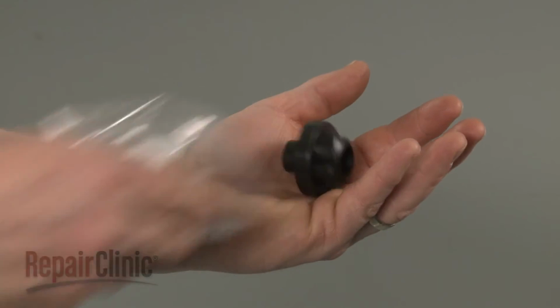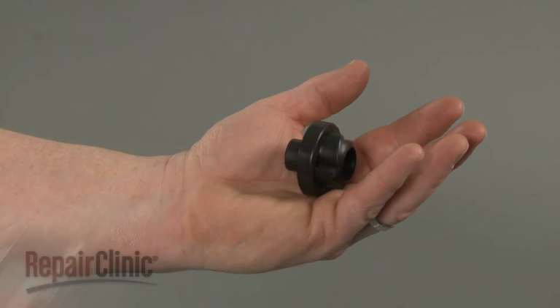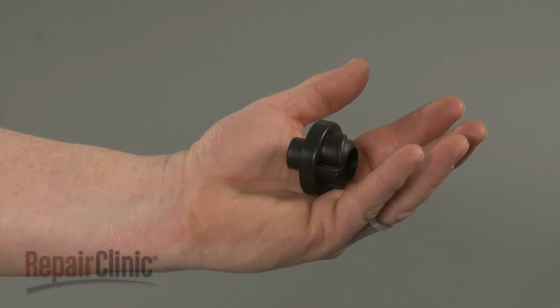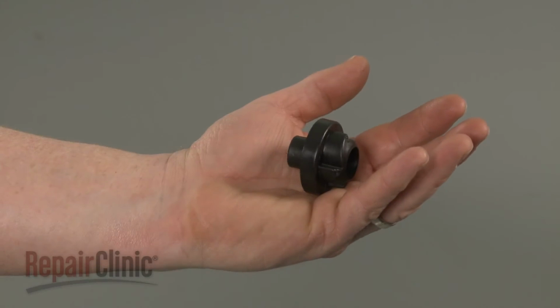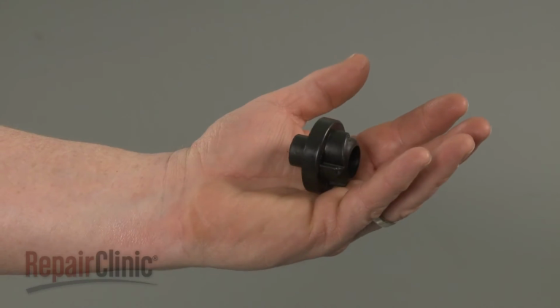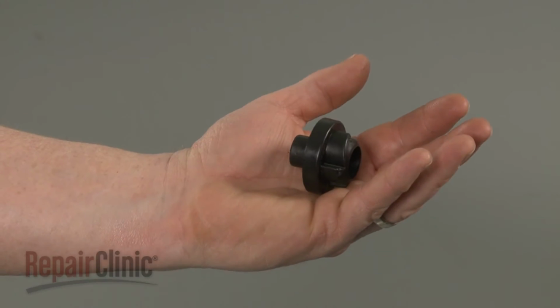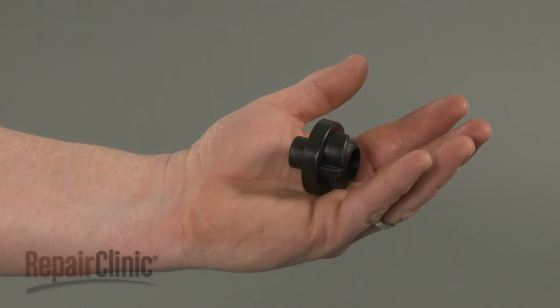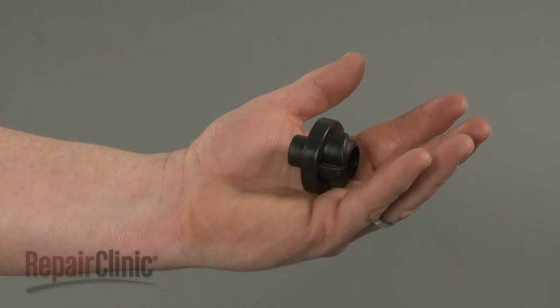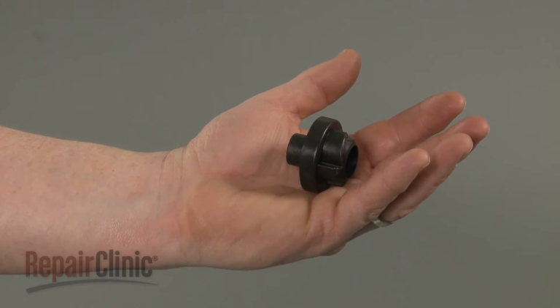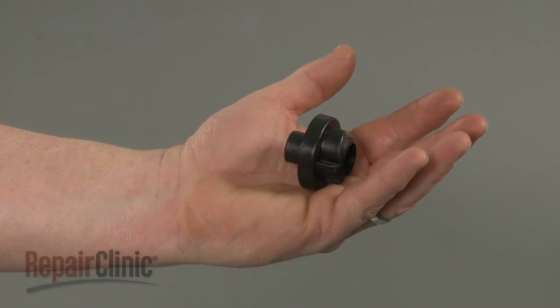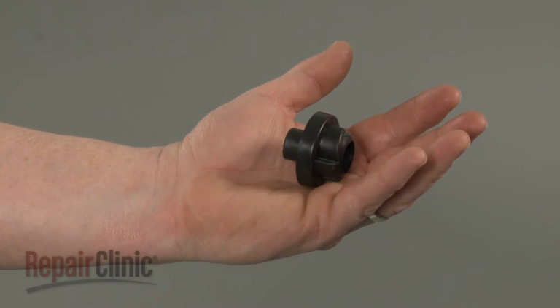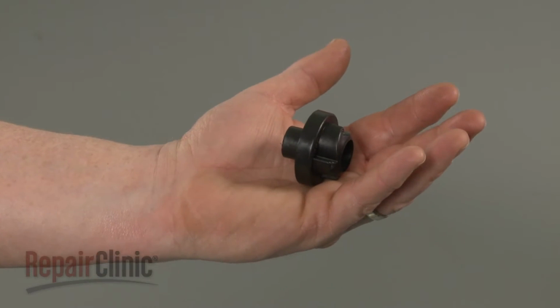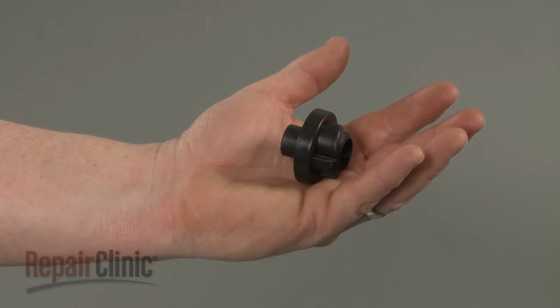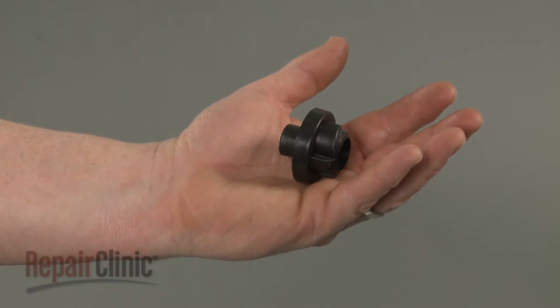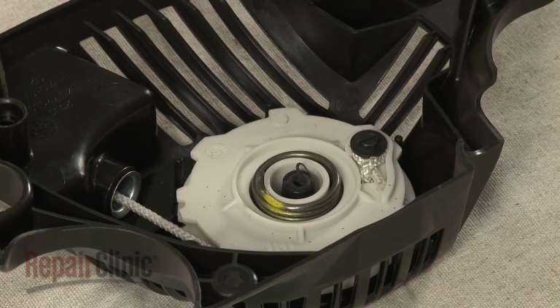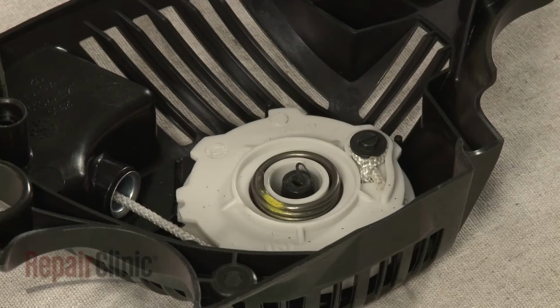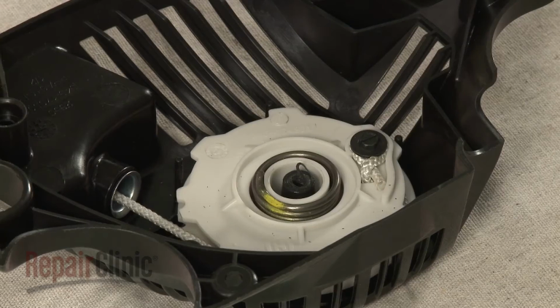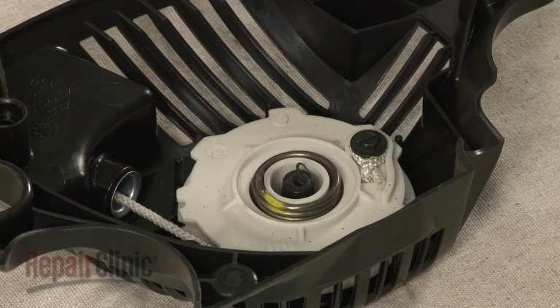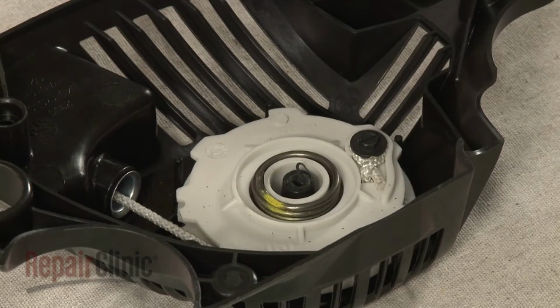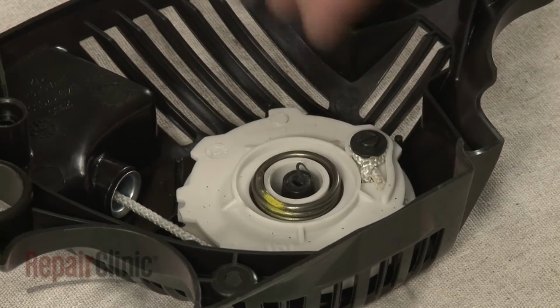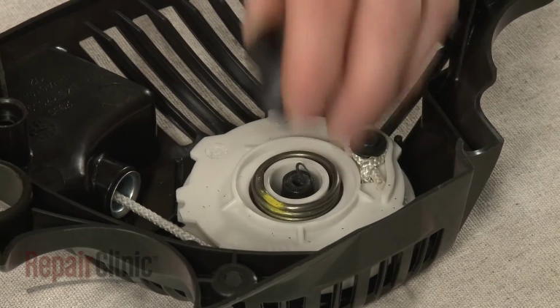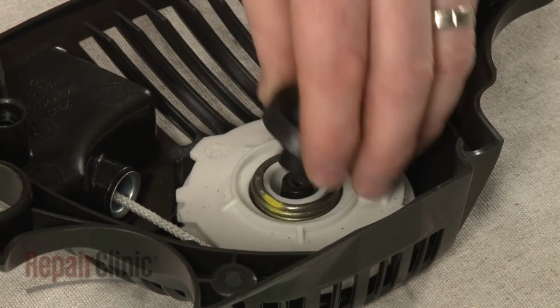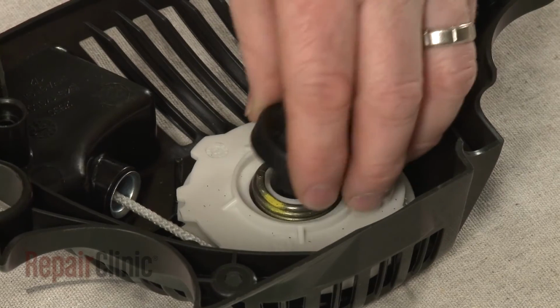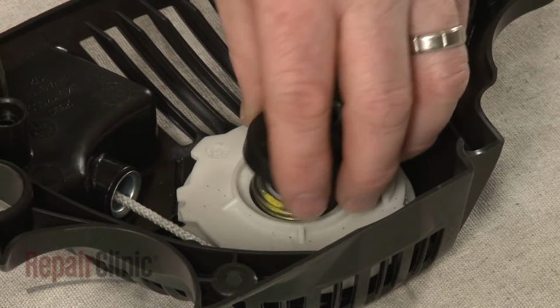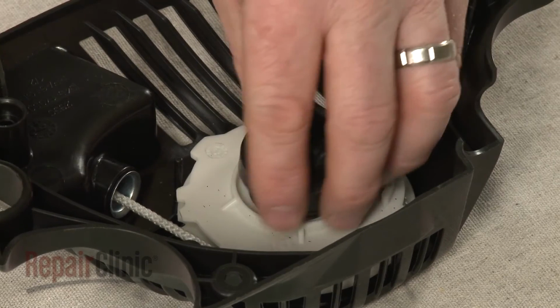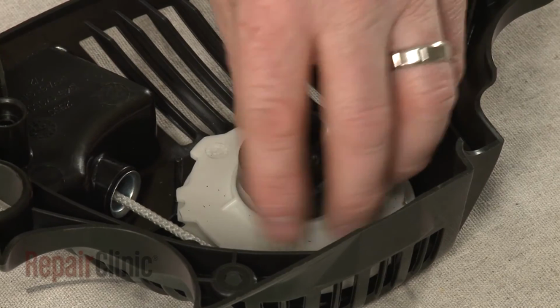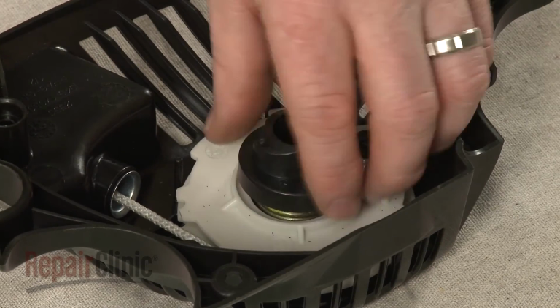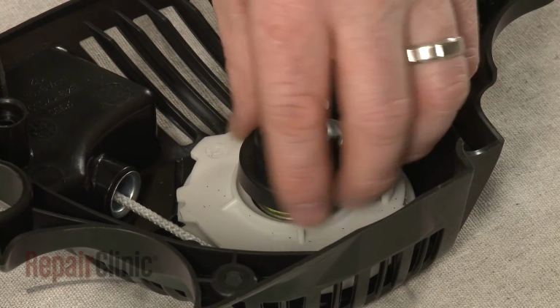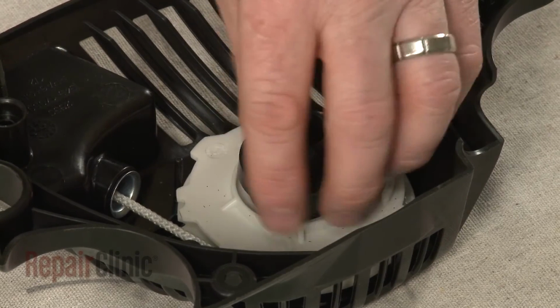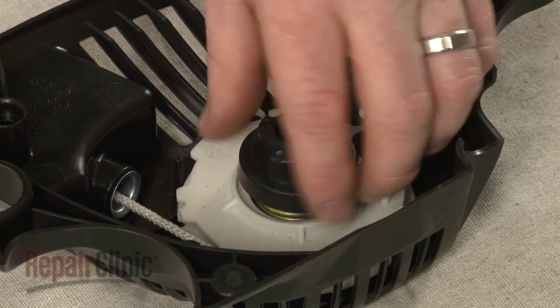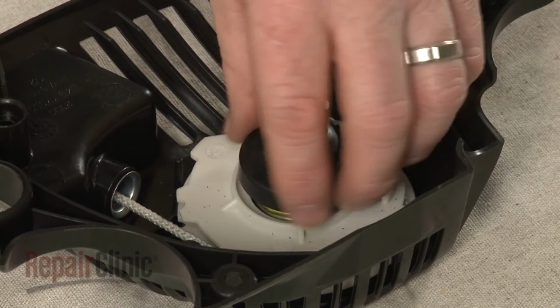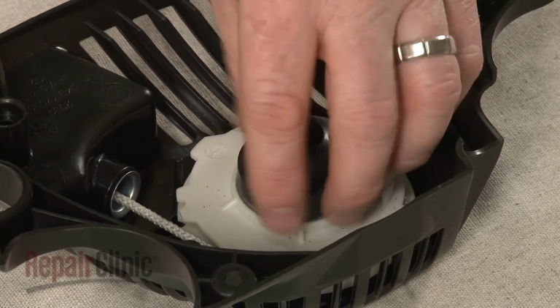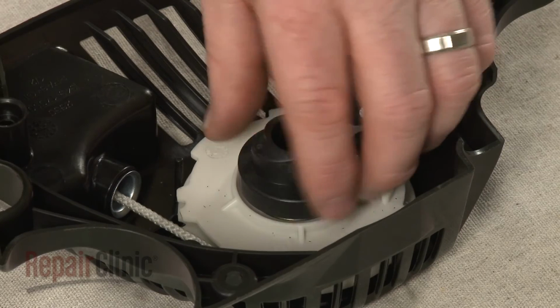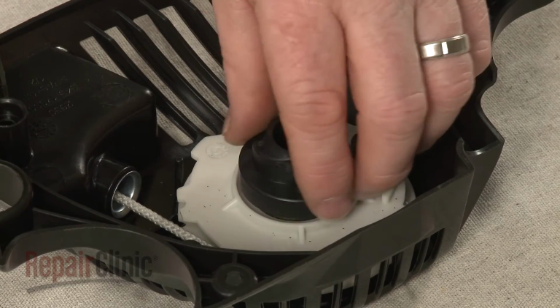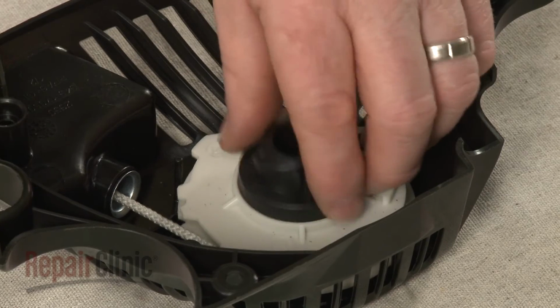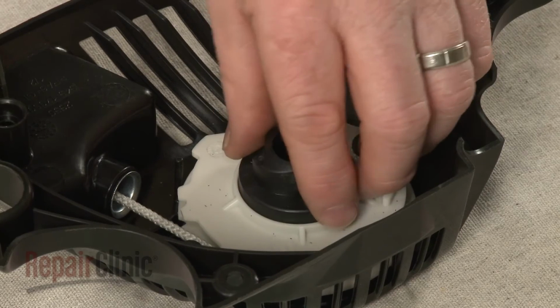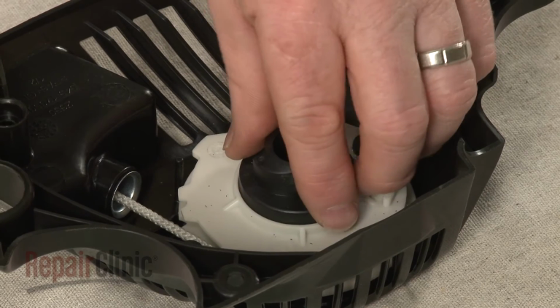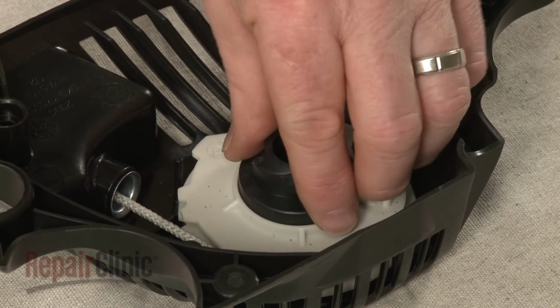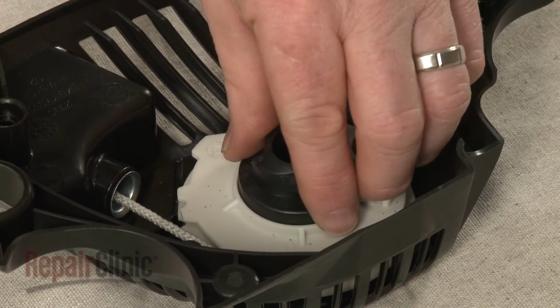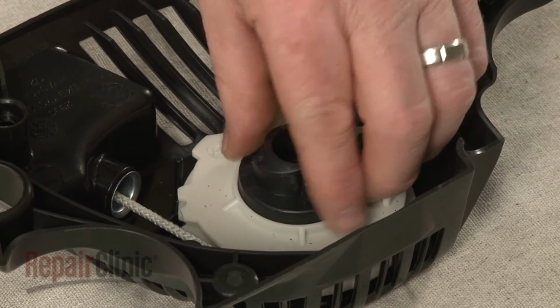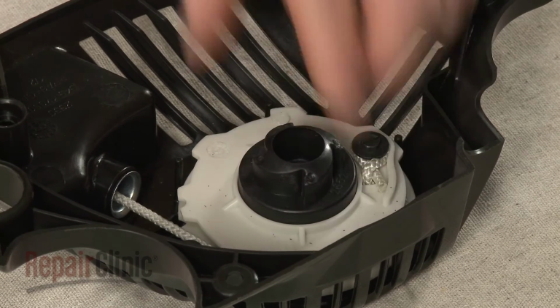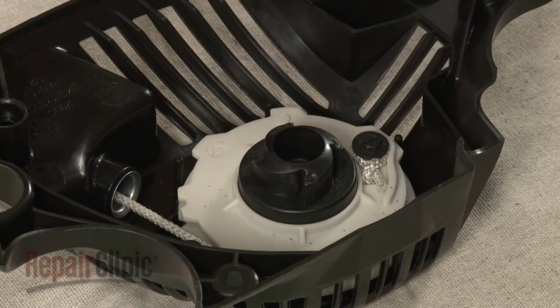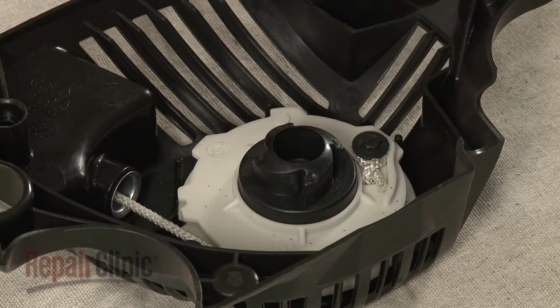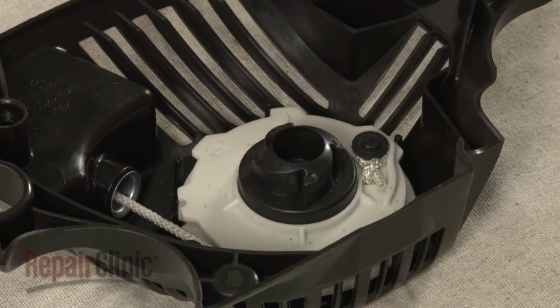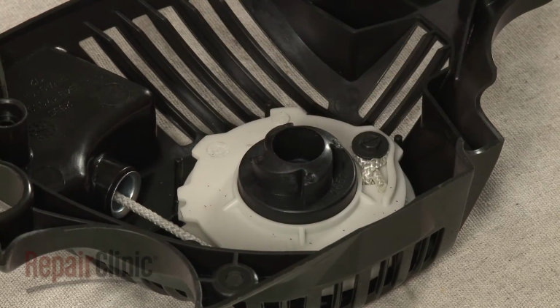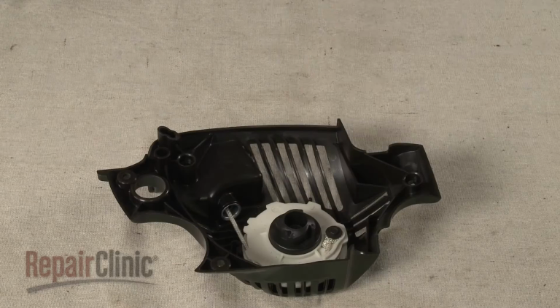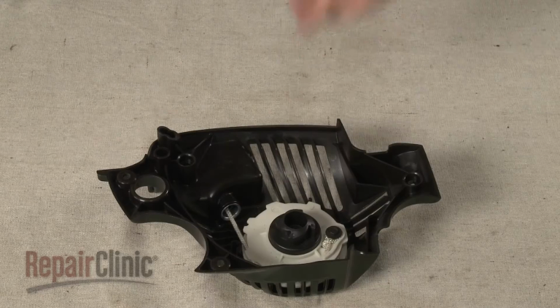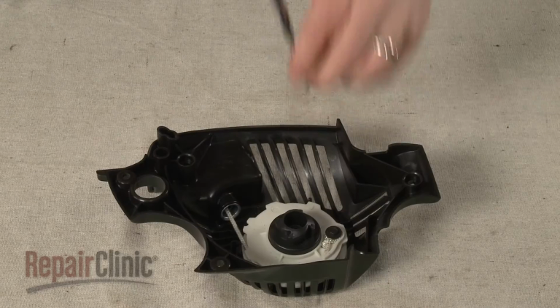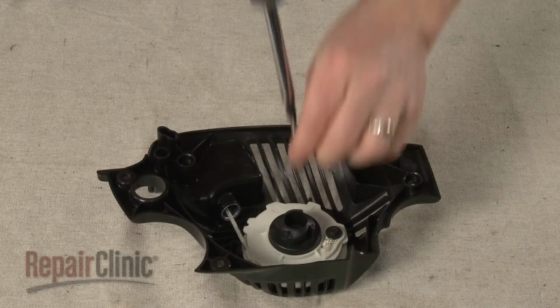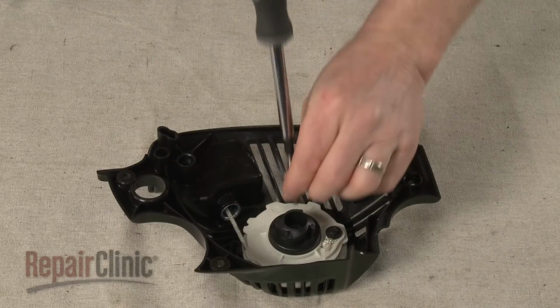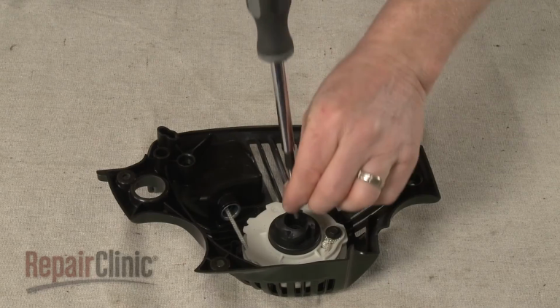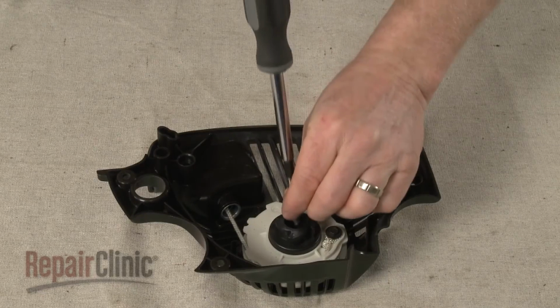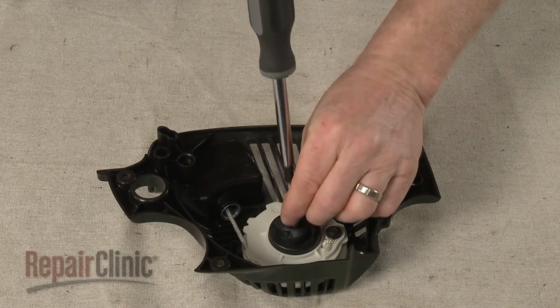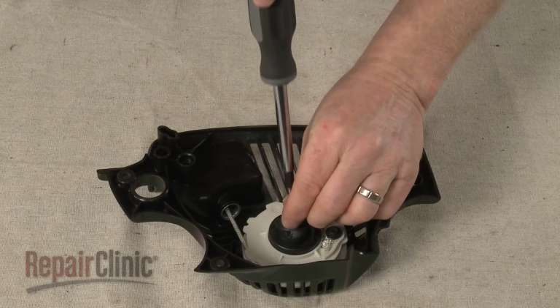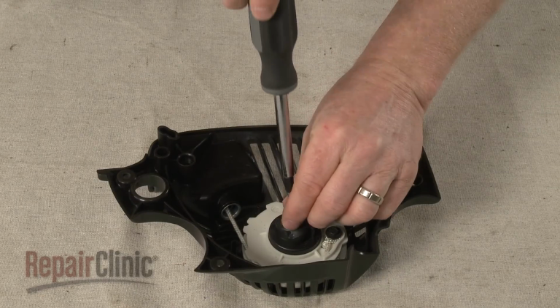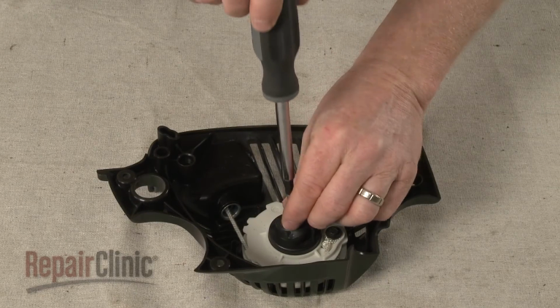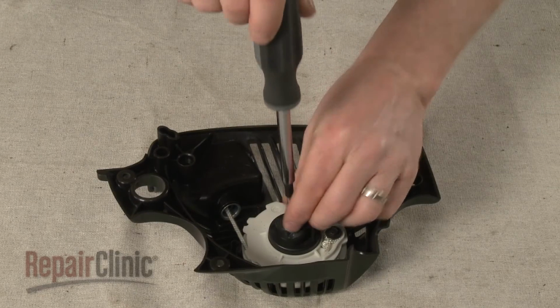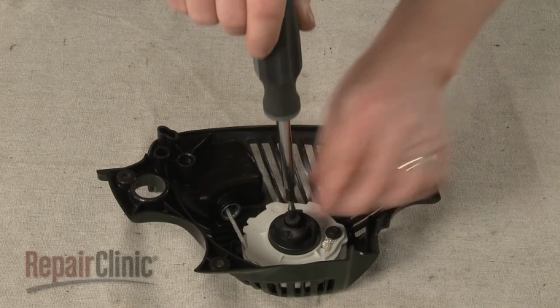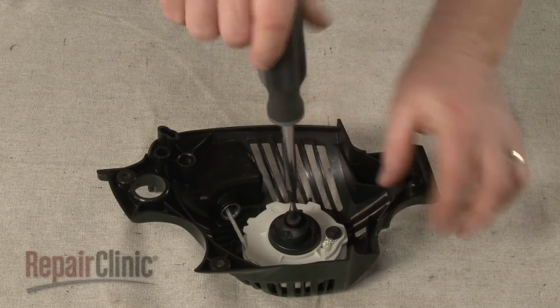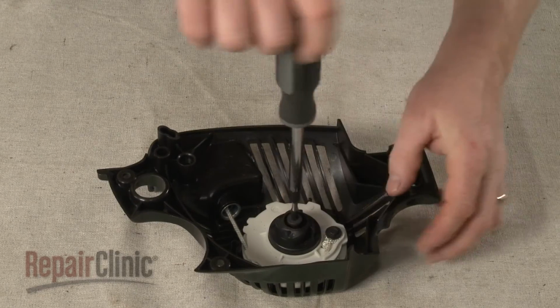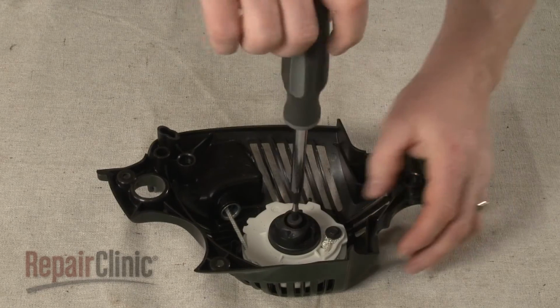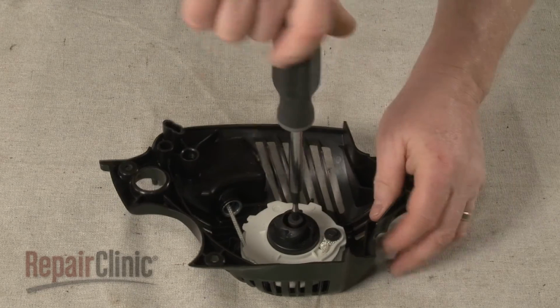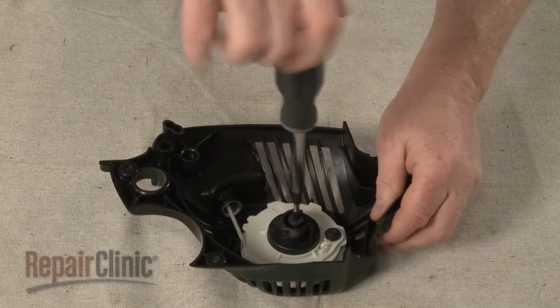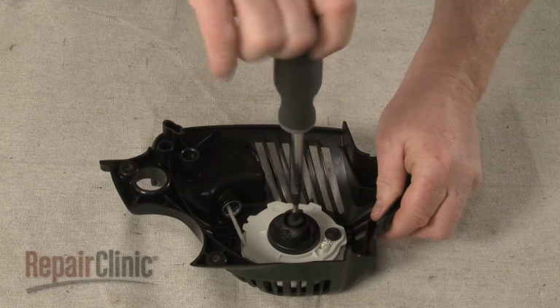Install the new drive gear by aligning it on the pulley. Then thread and tighten the mounting screw.